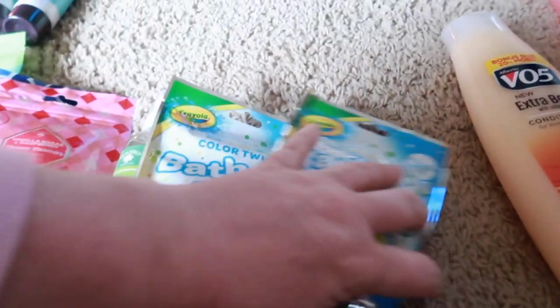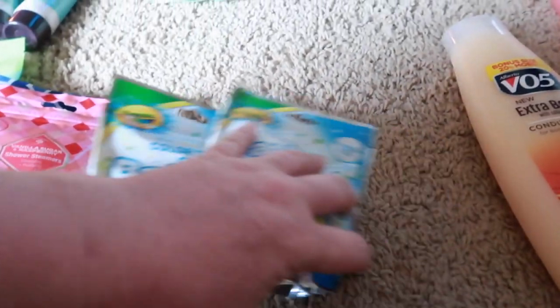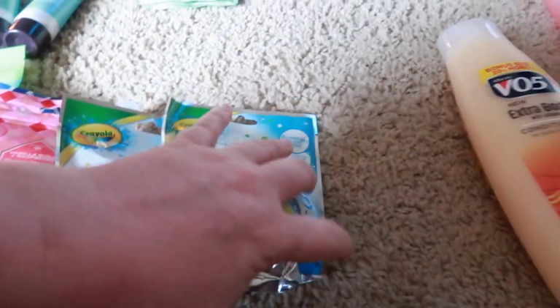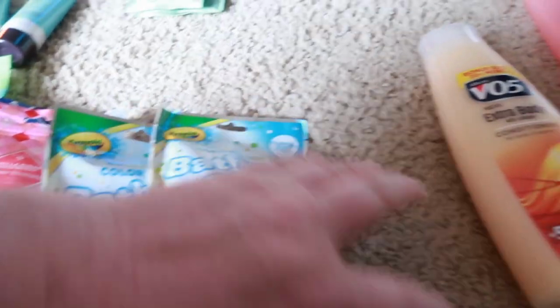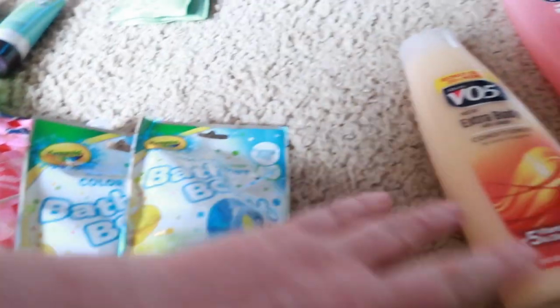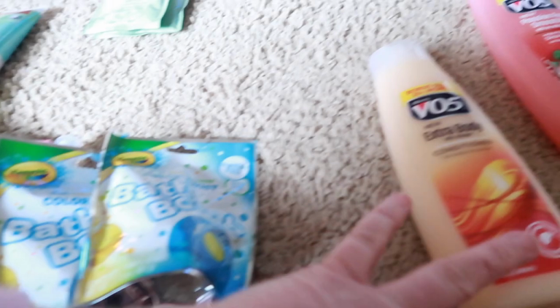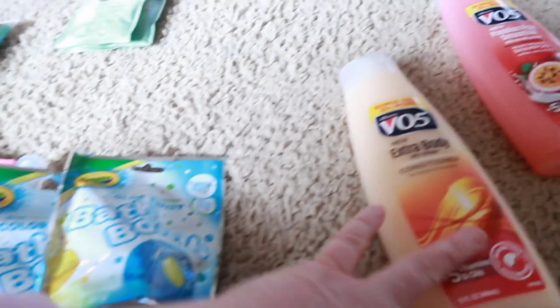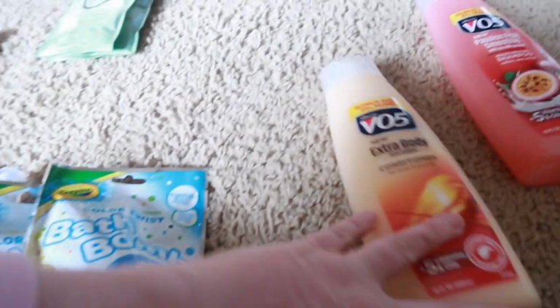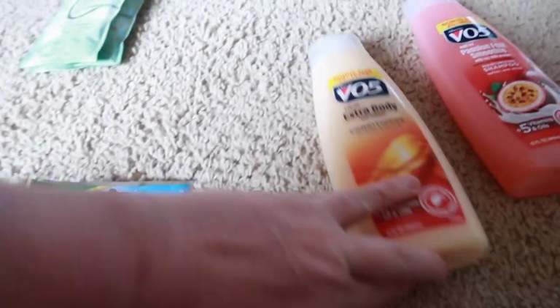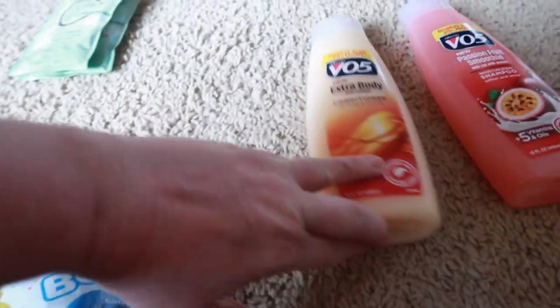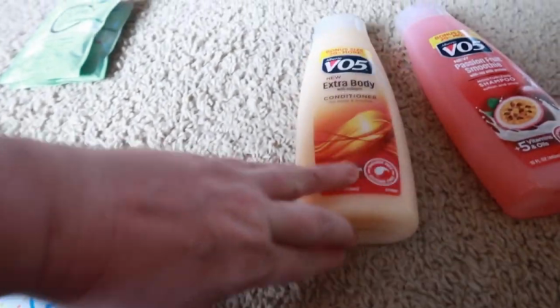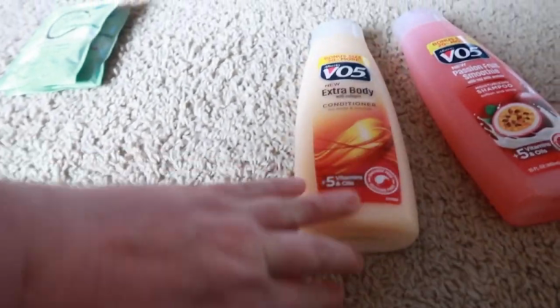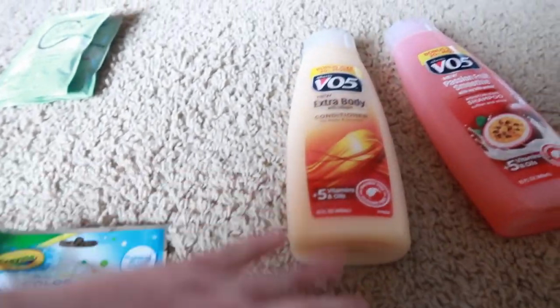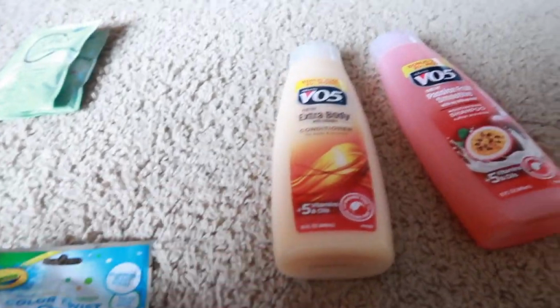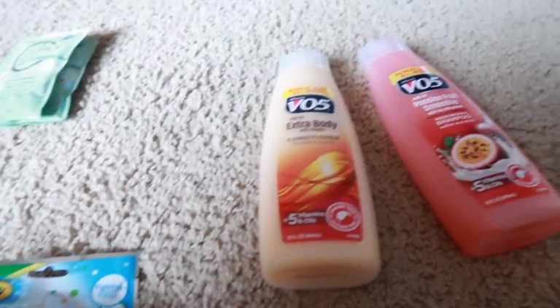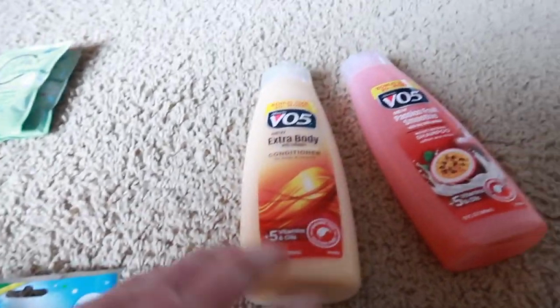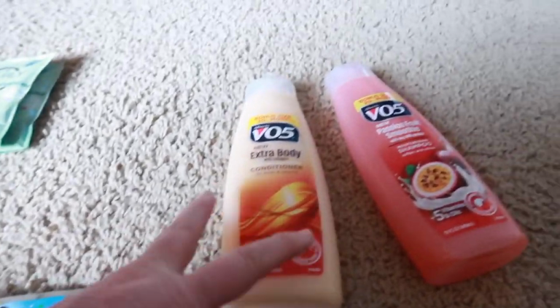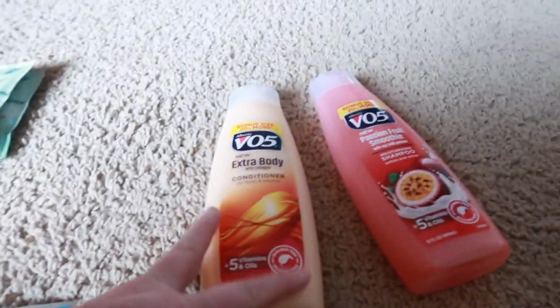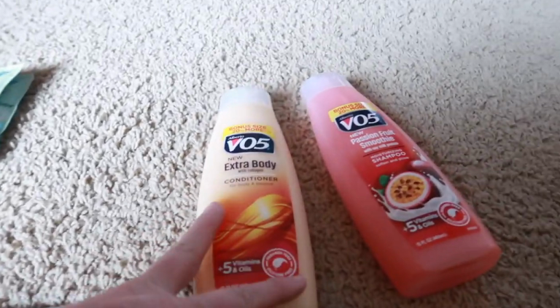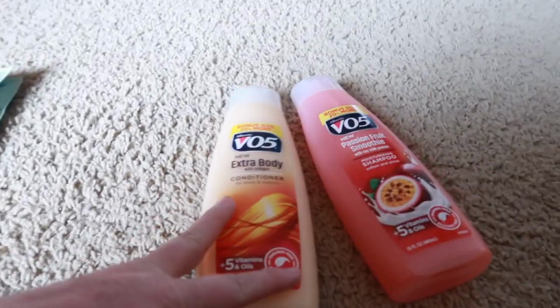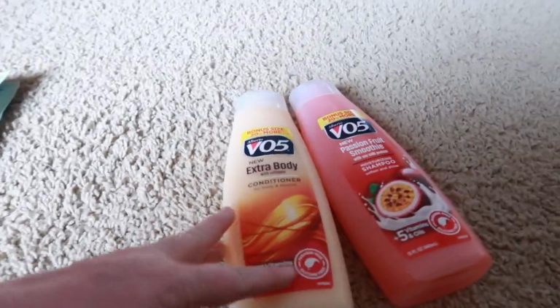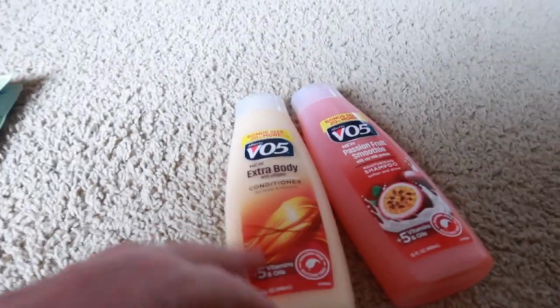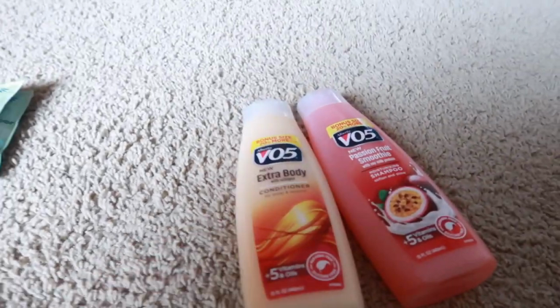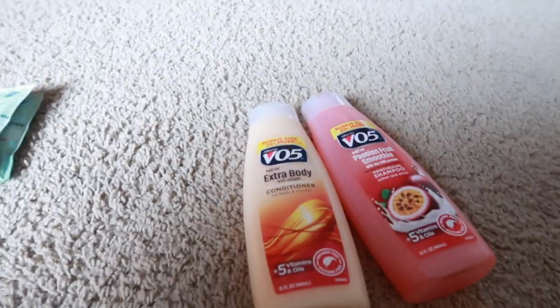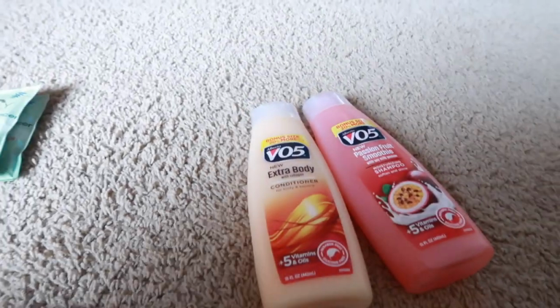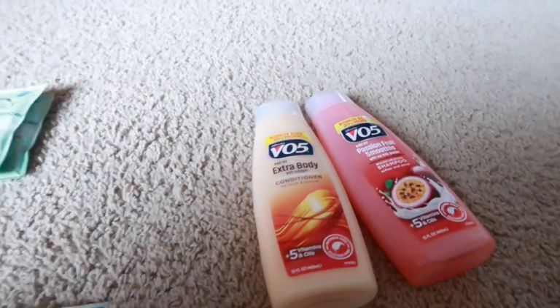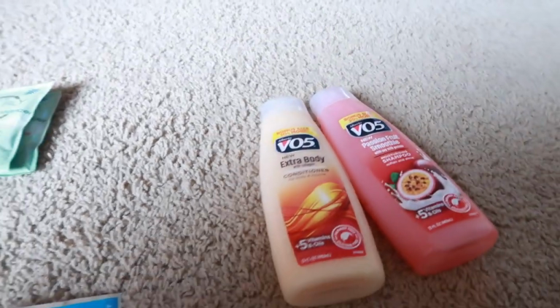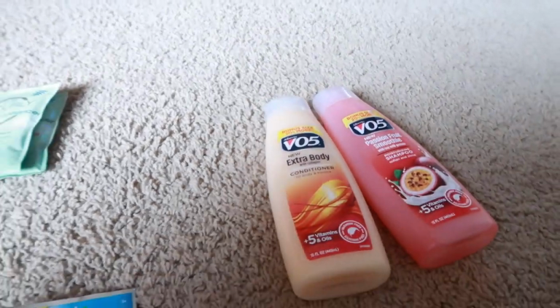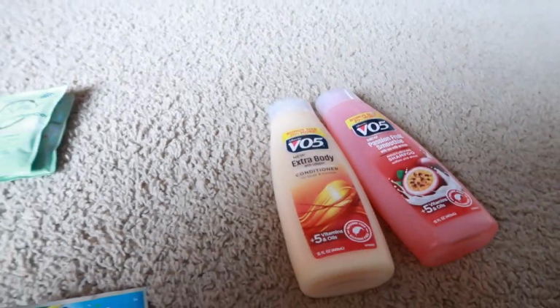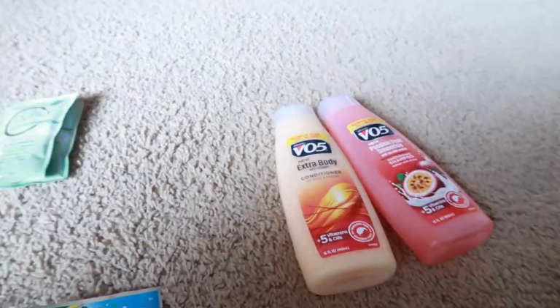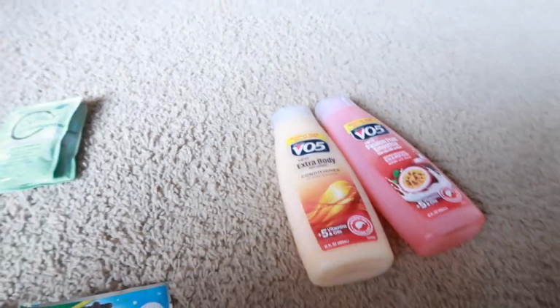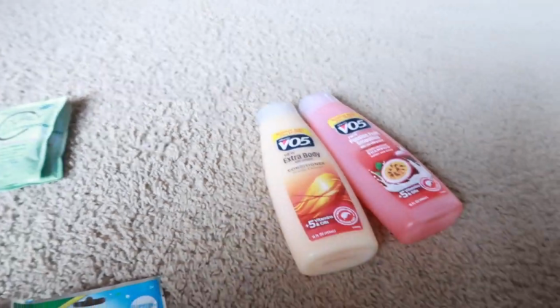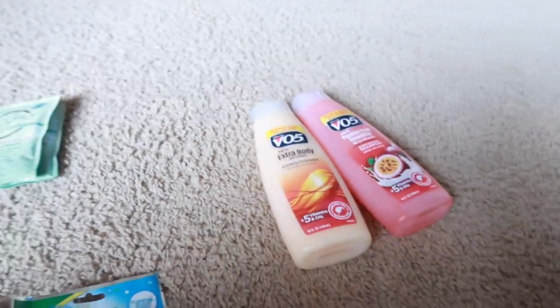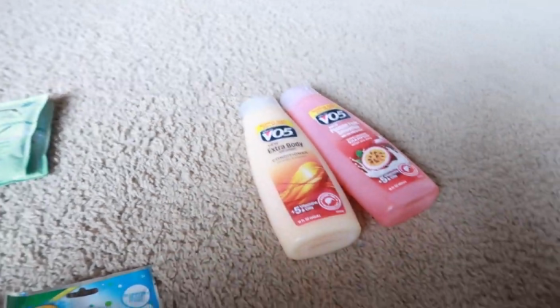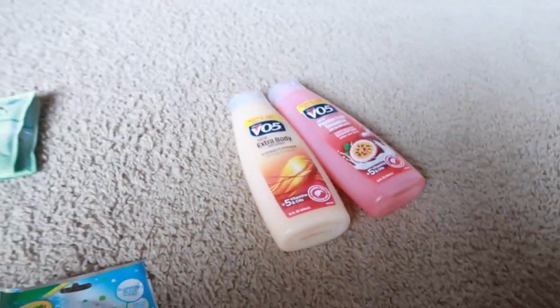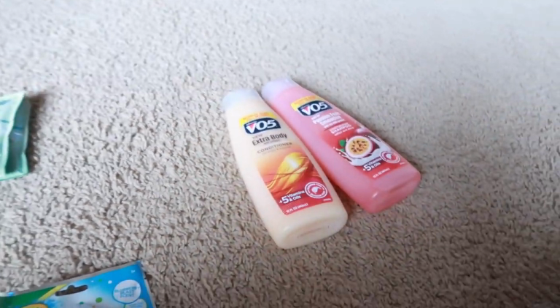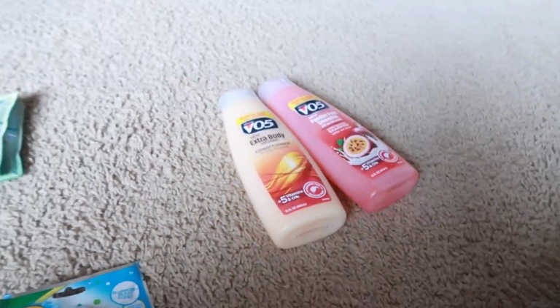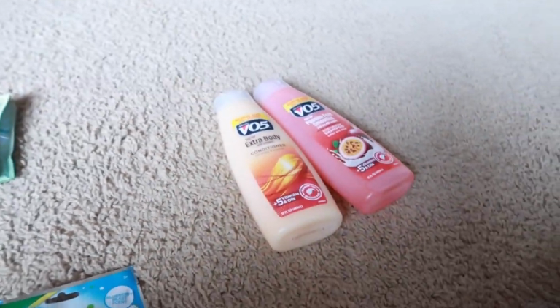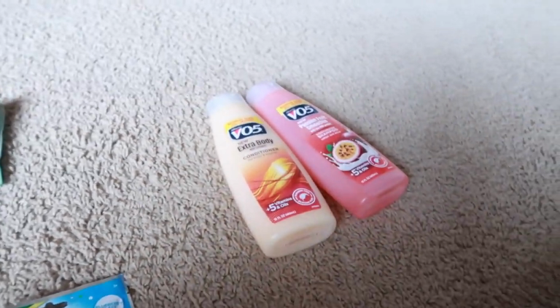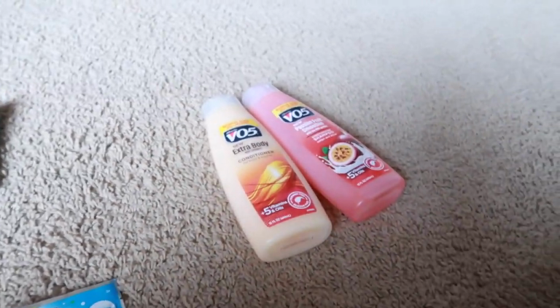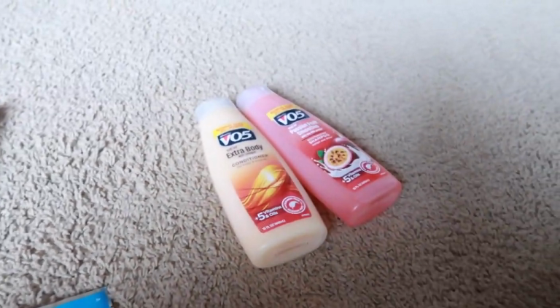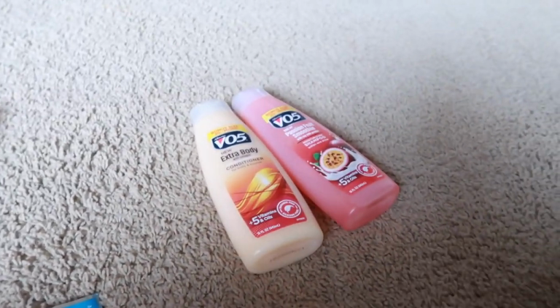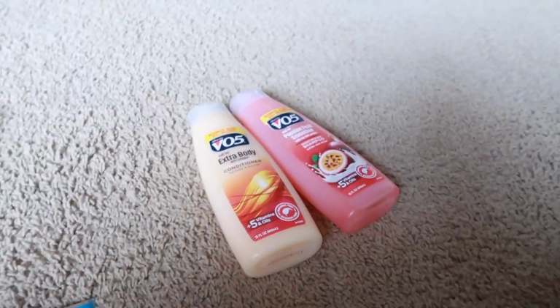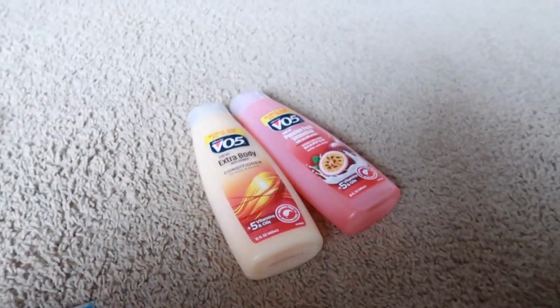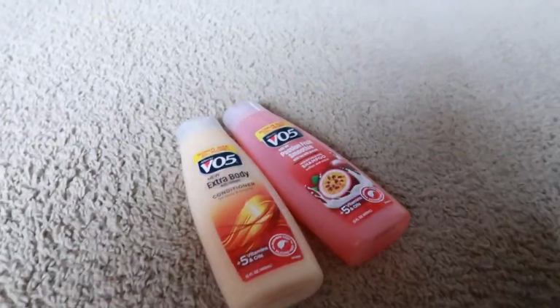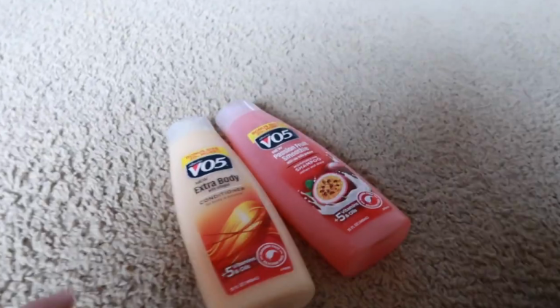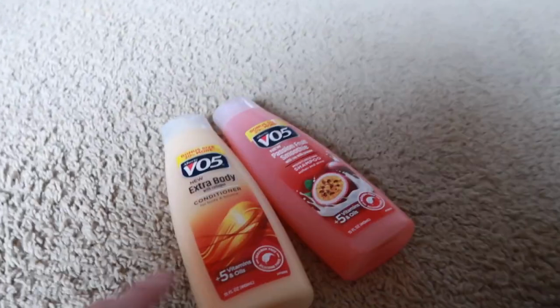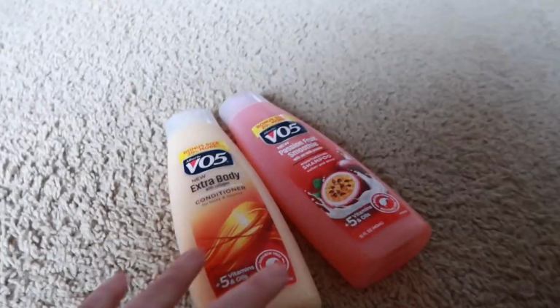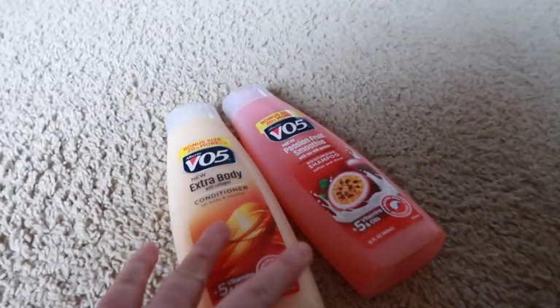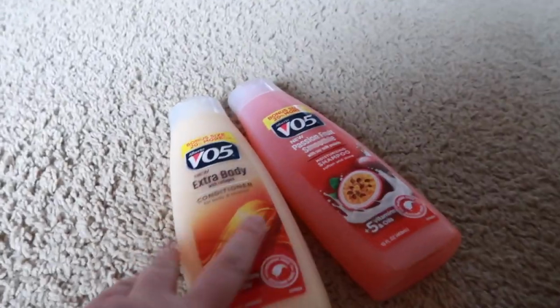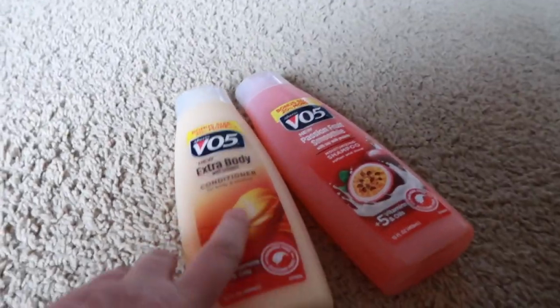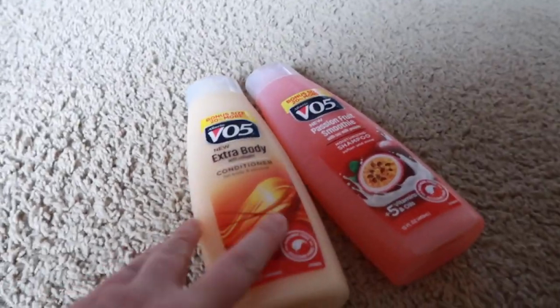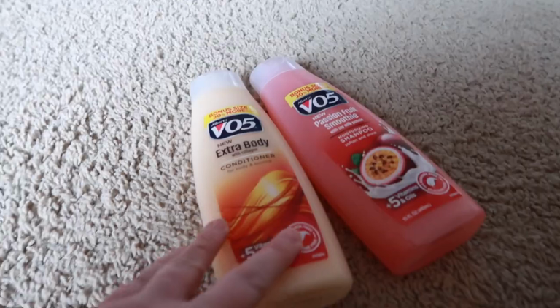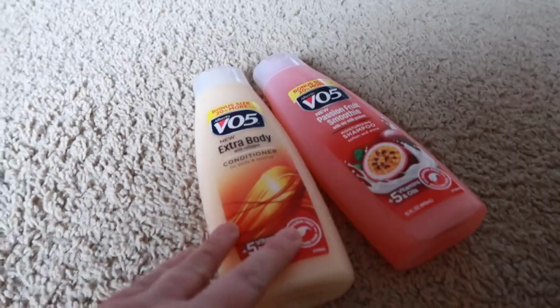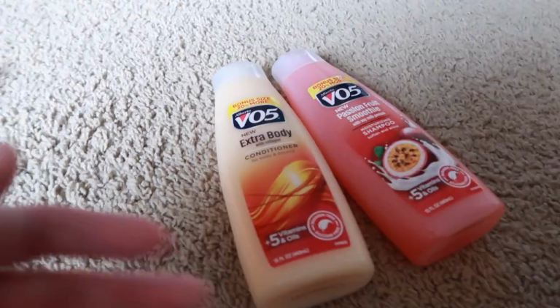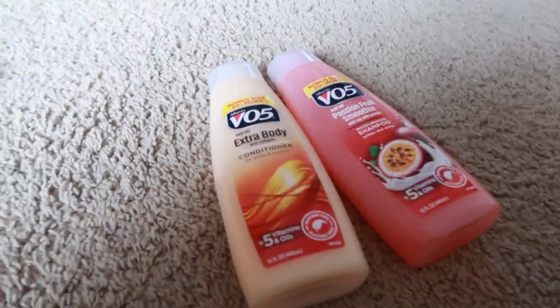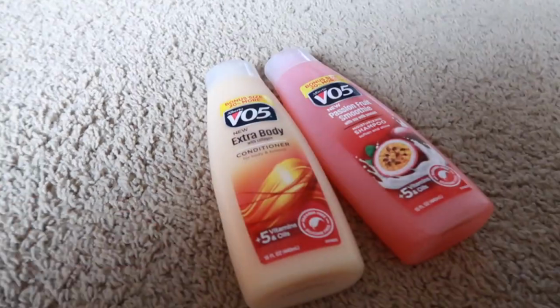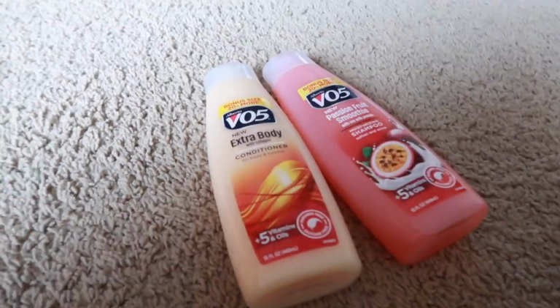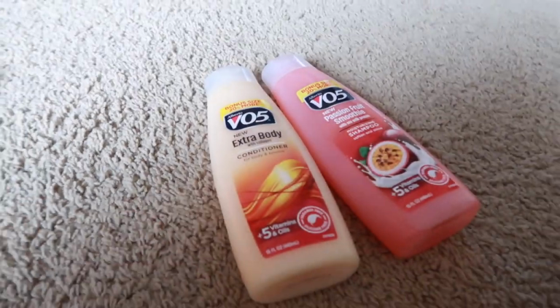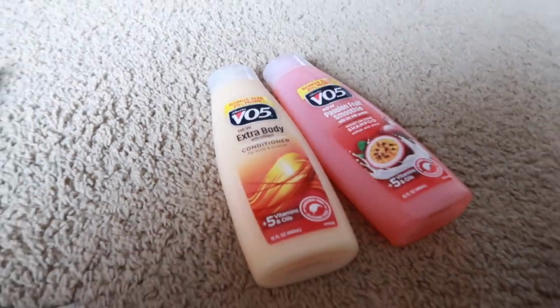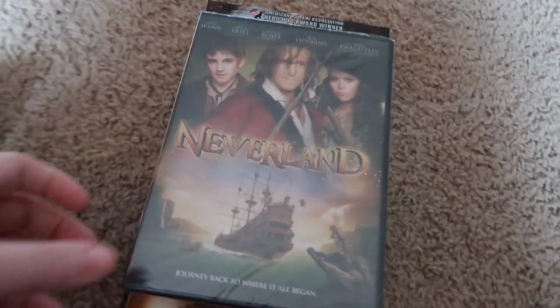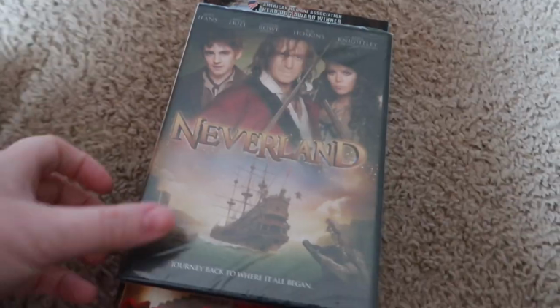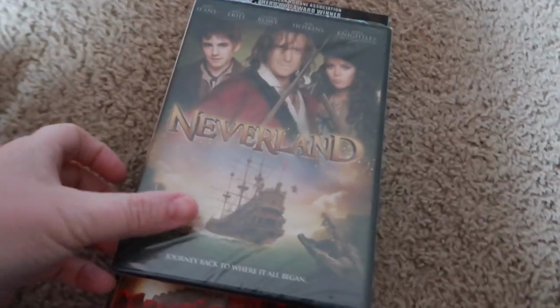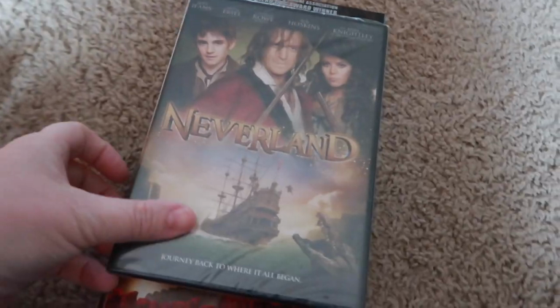I also grabbed a shampoo and conditioner just because I ran out.